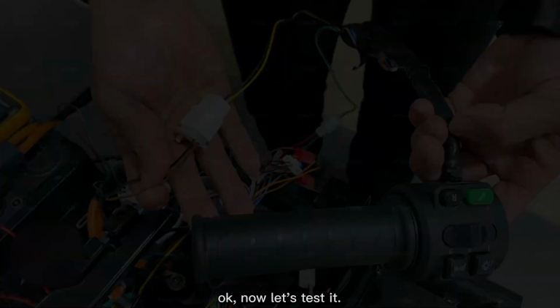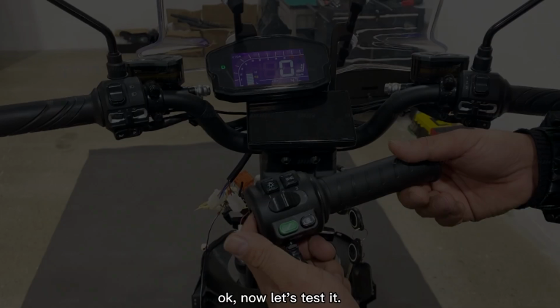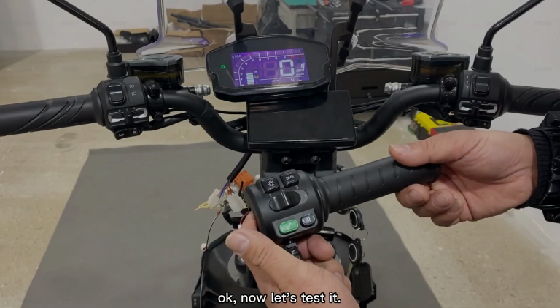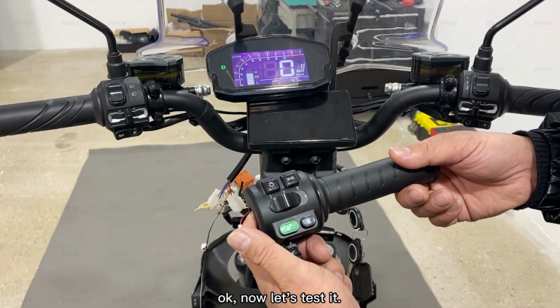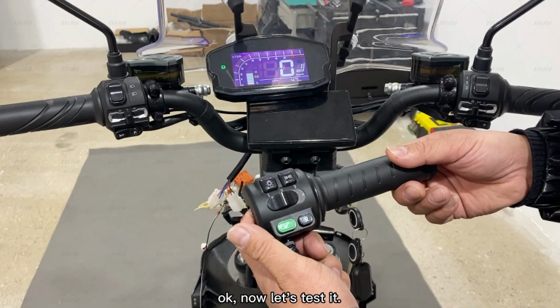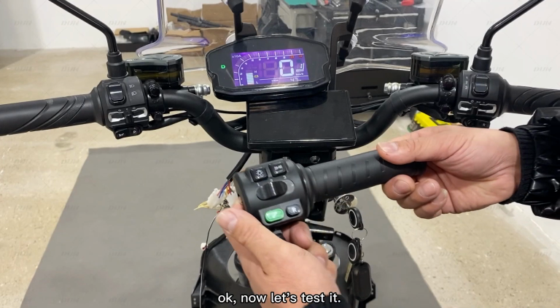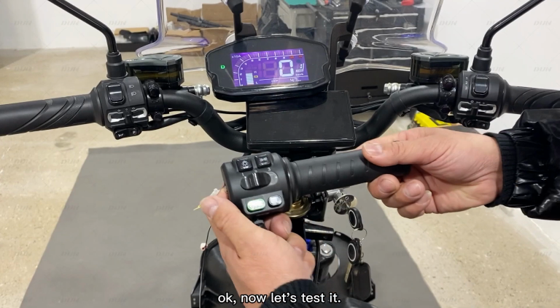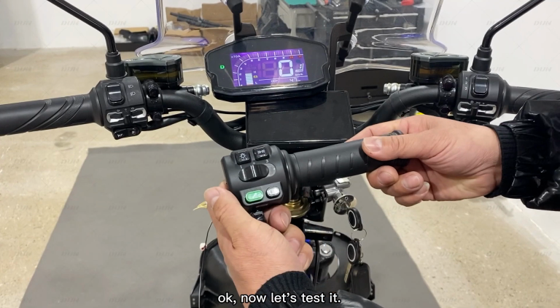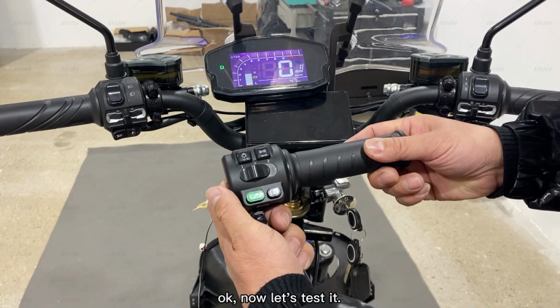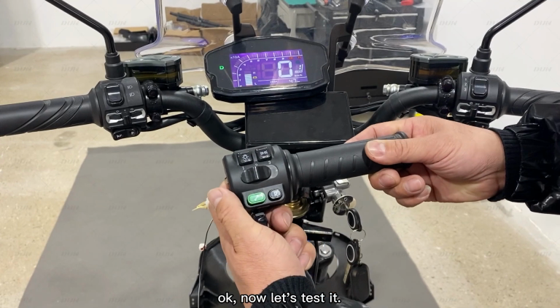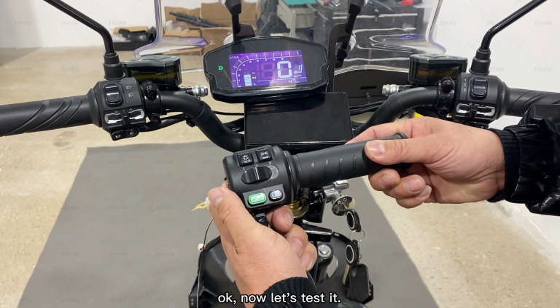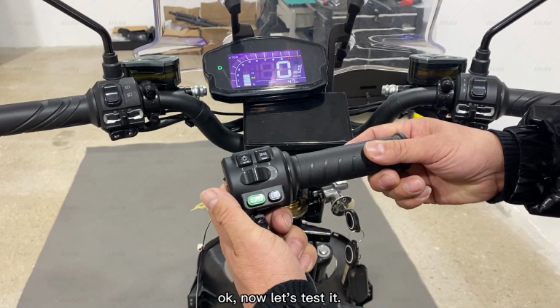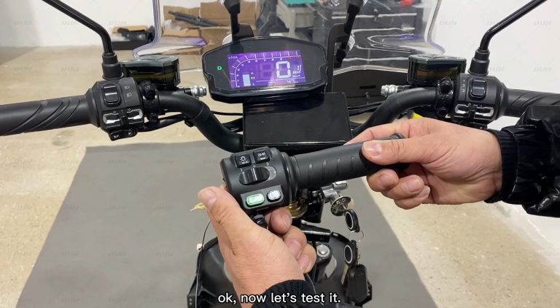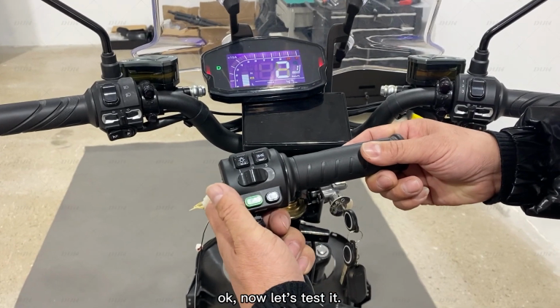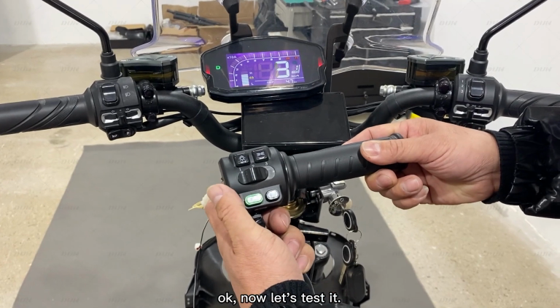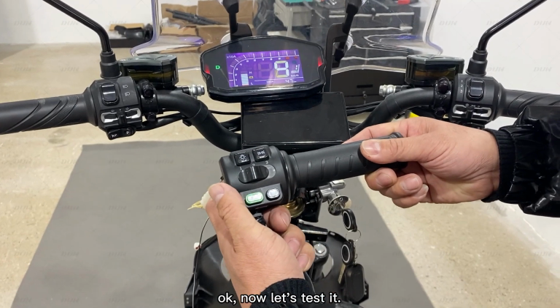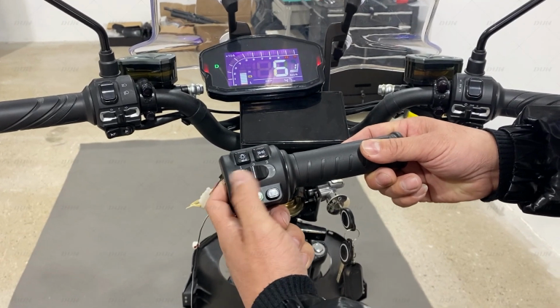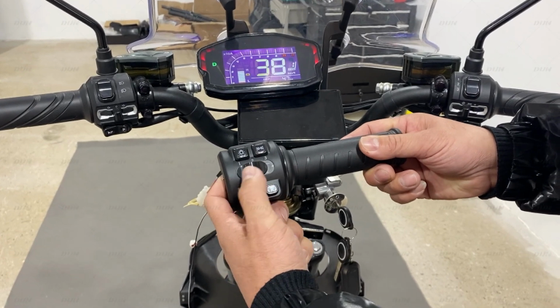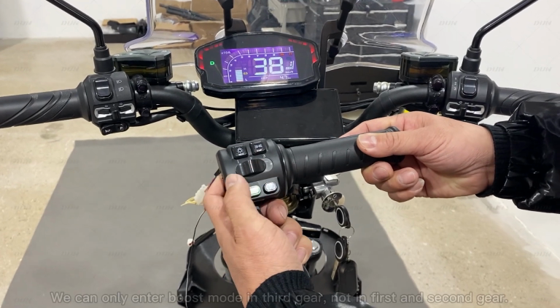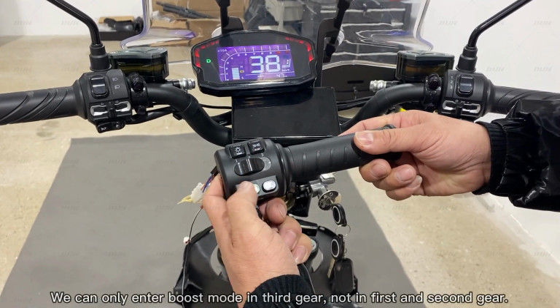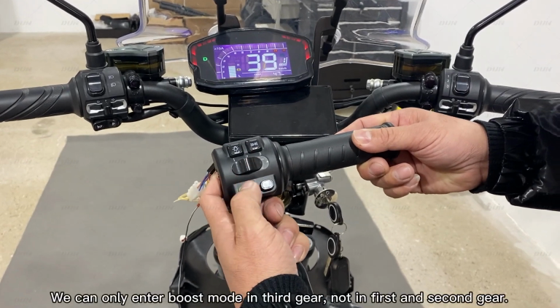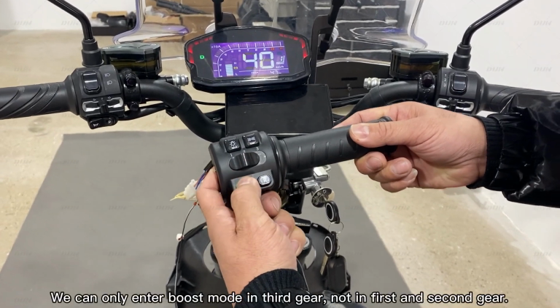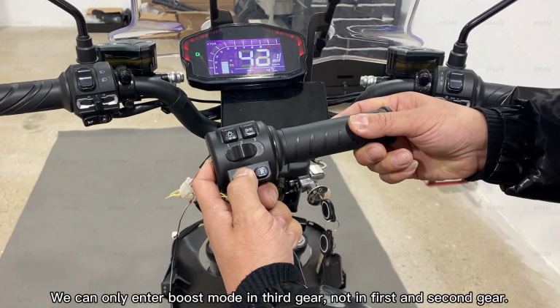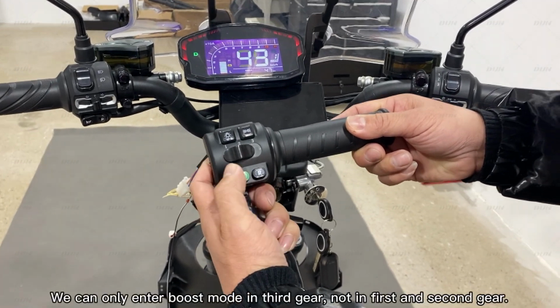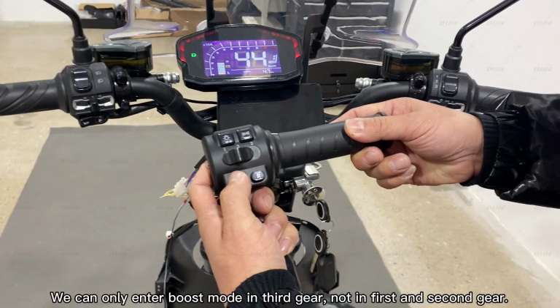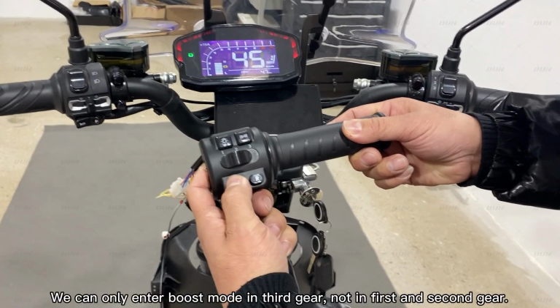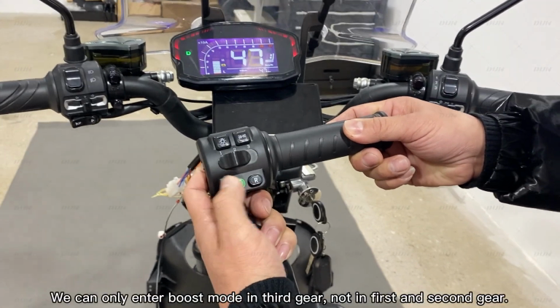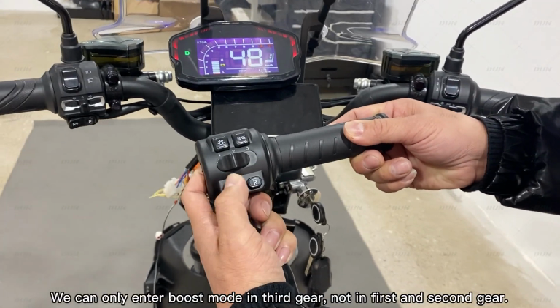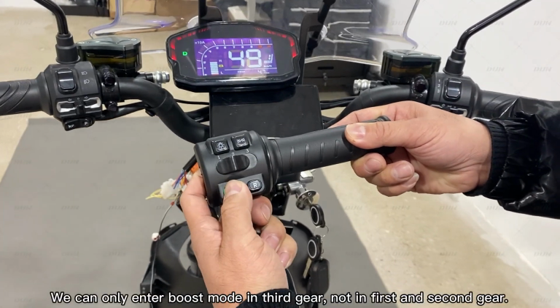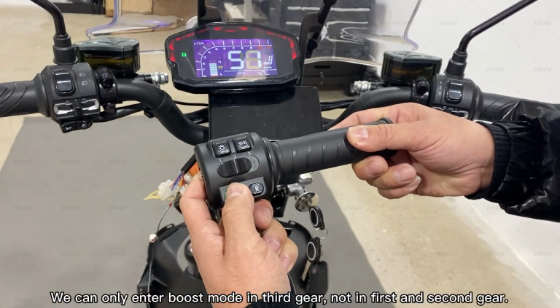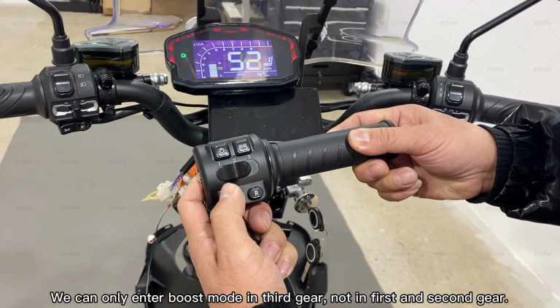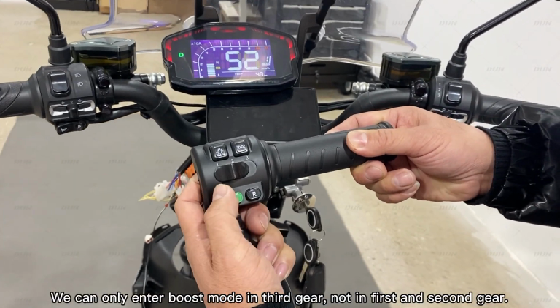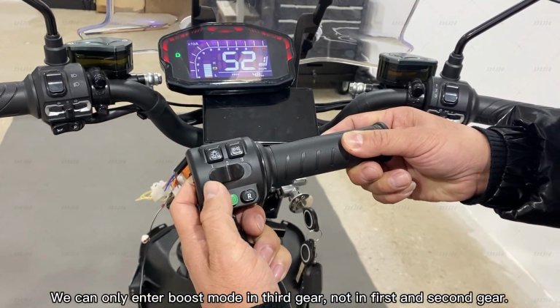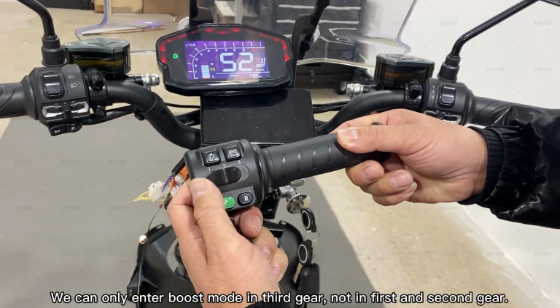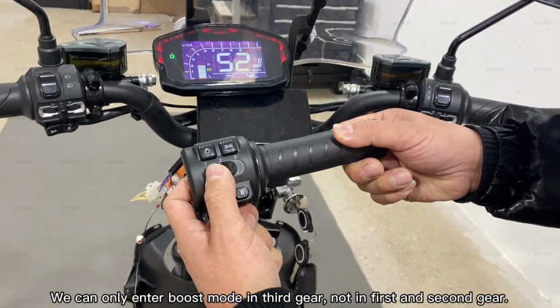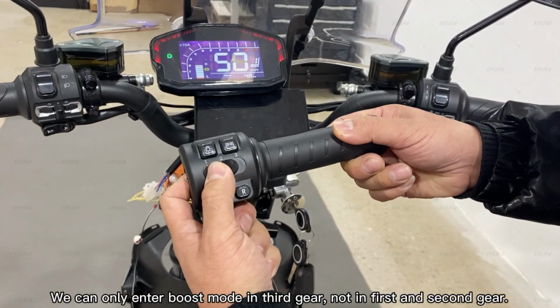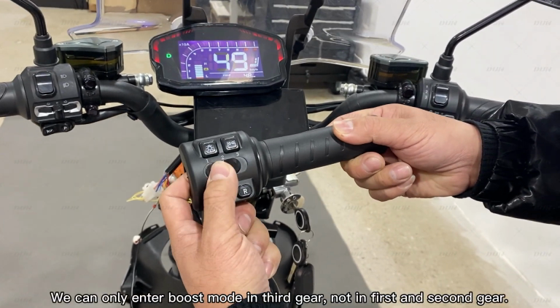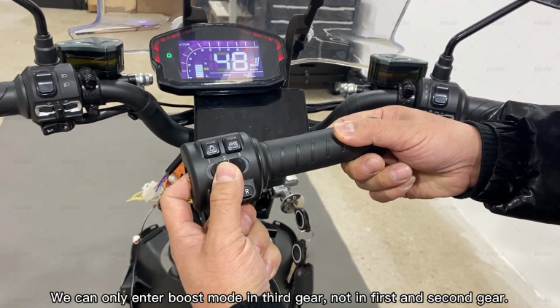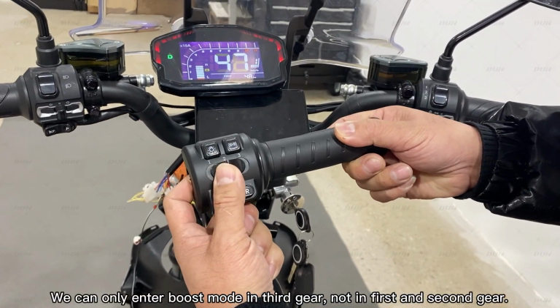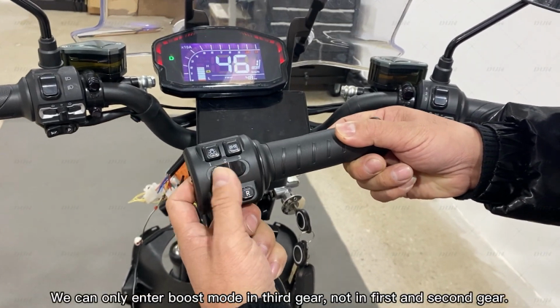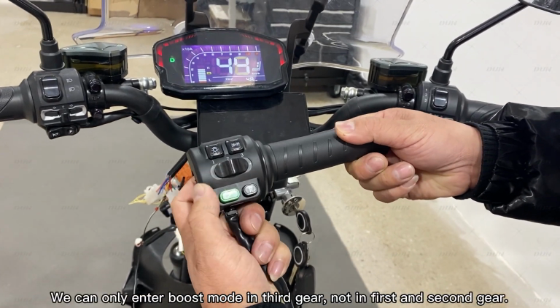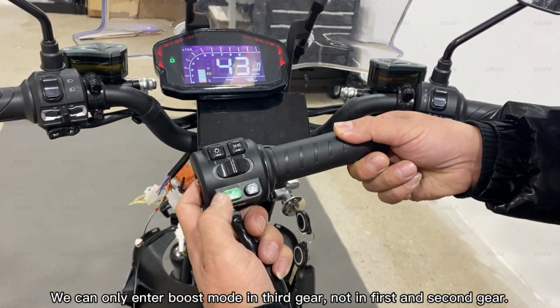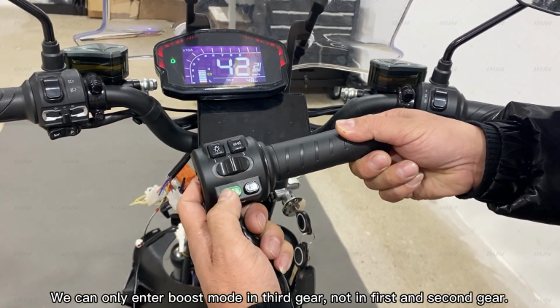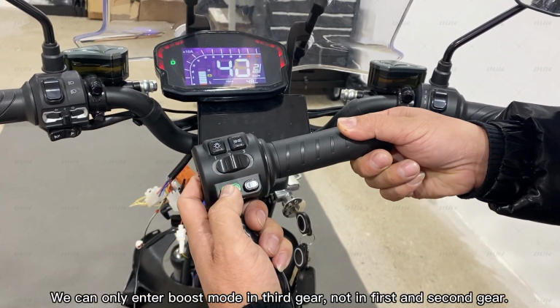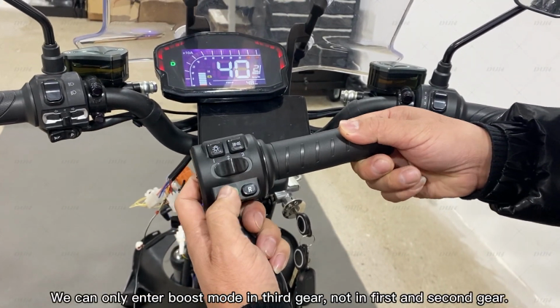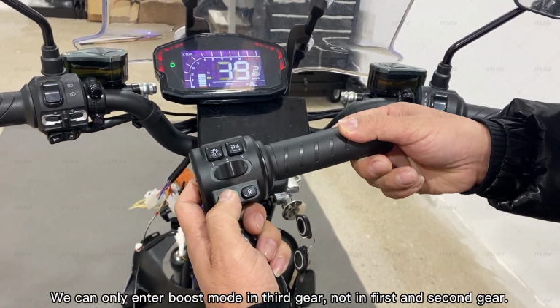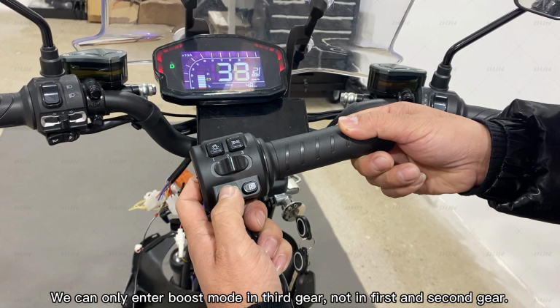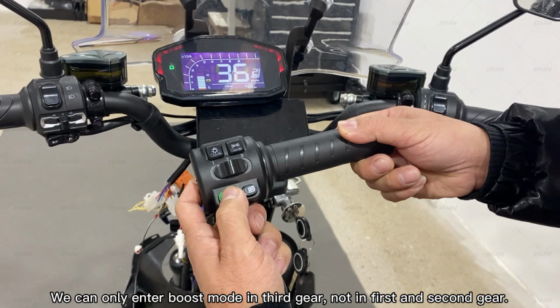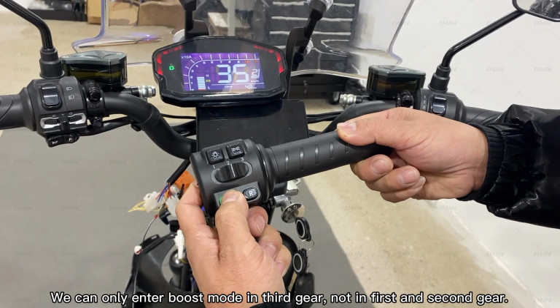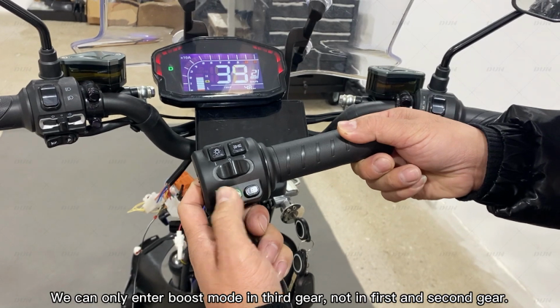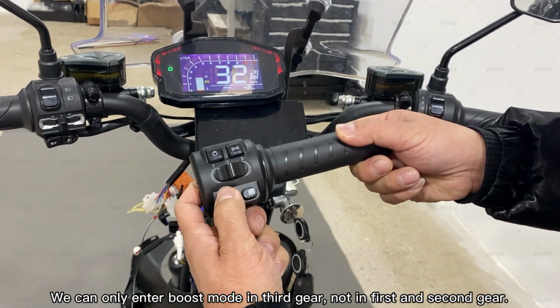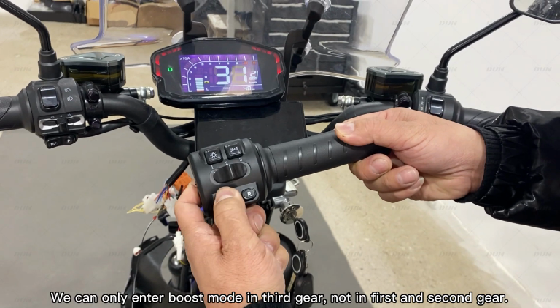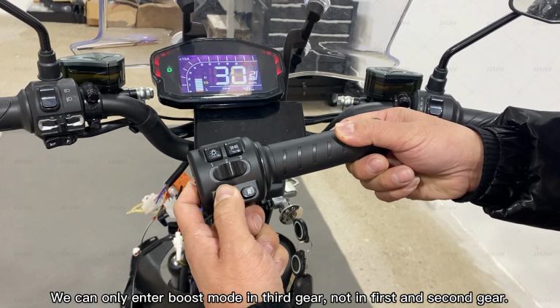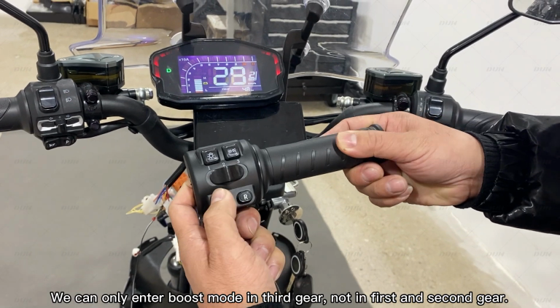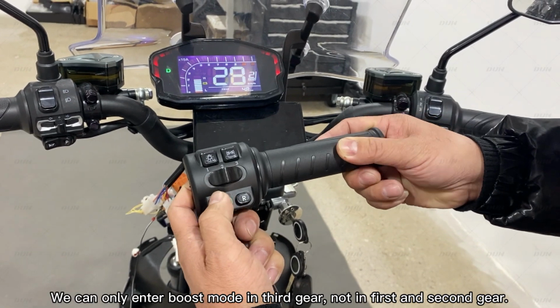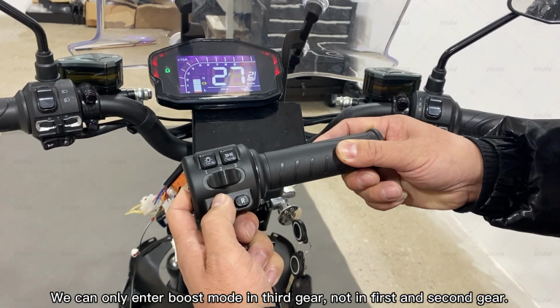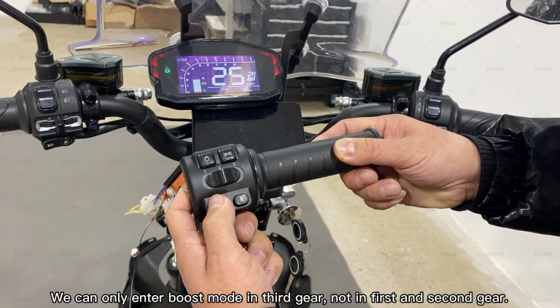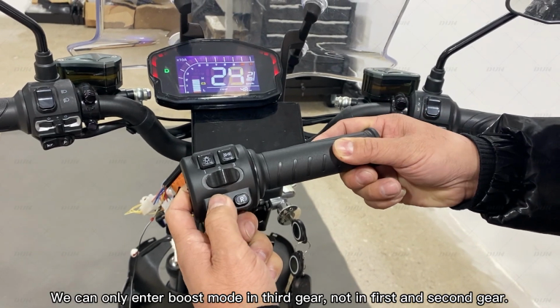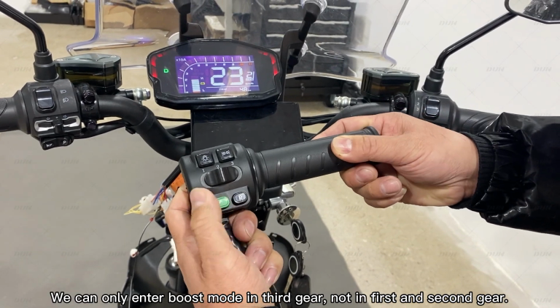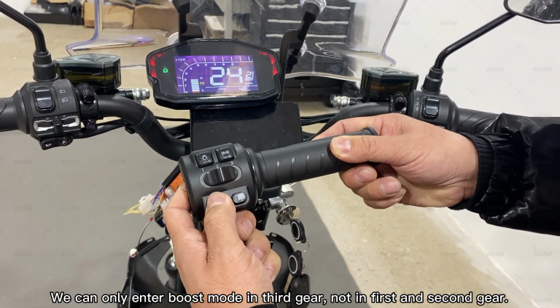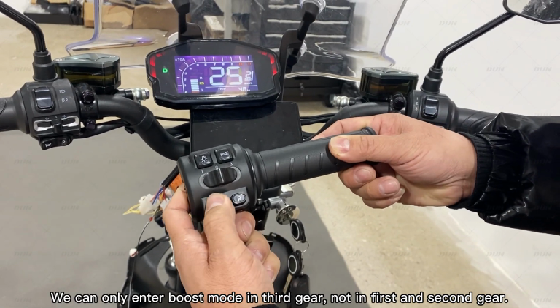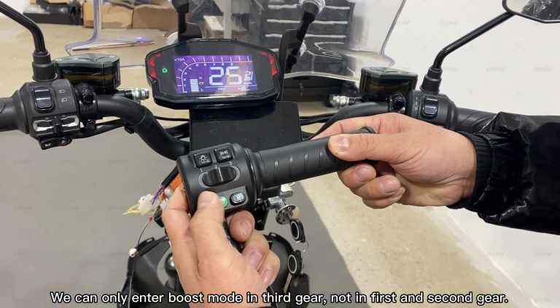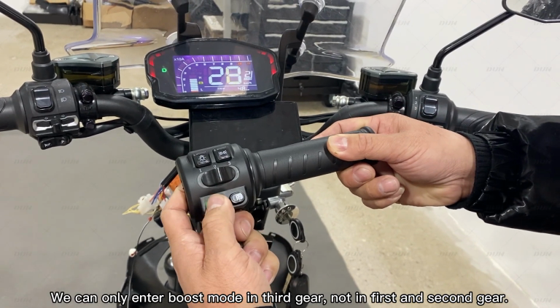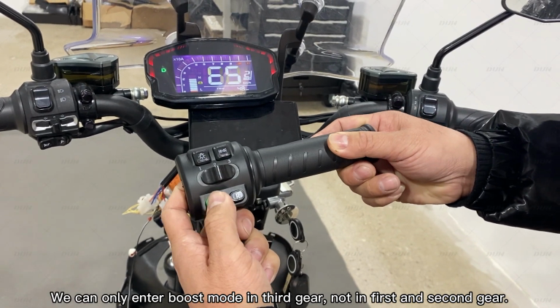Okay, now let's test it. We can only enter boost mode in 3rd gear, not in 1st and 2nd gear.